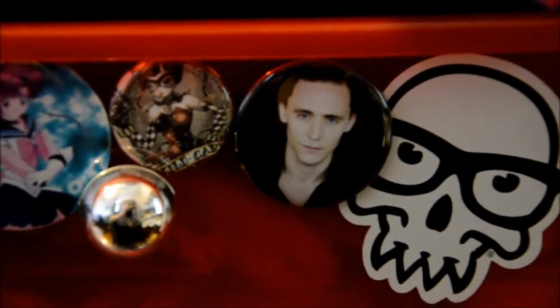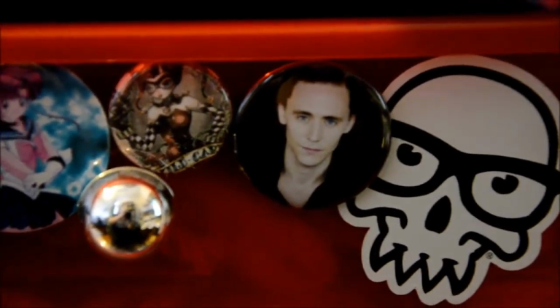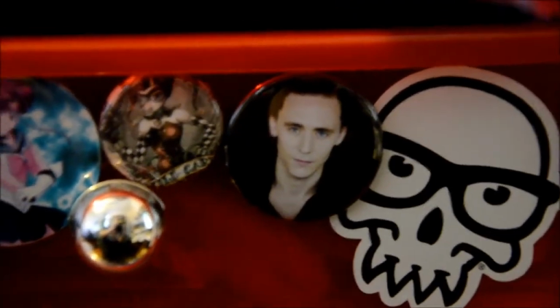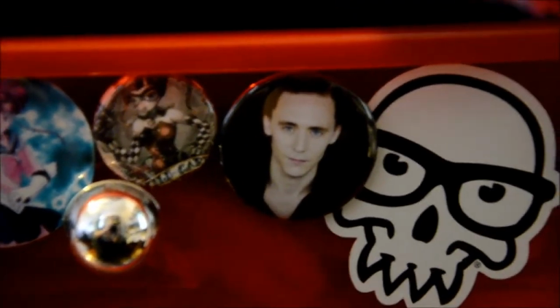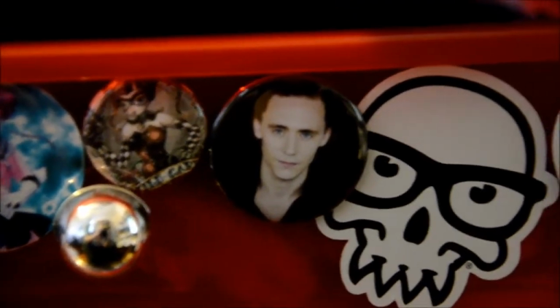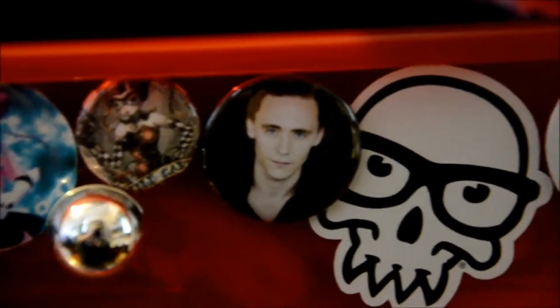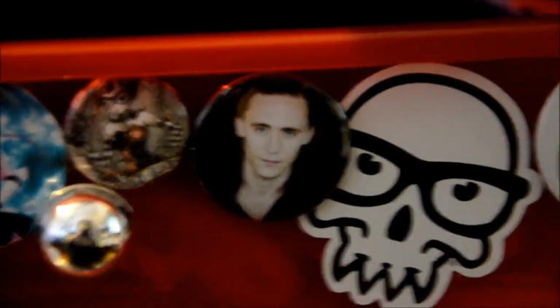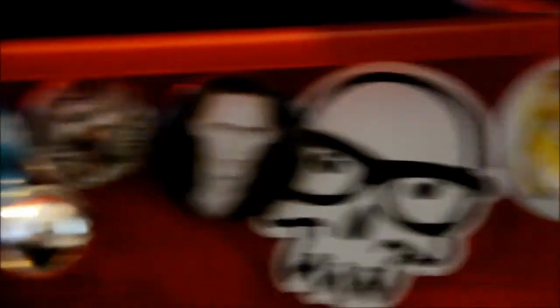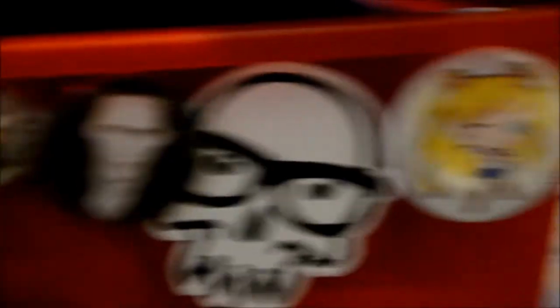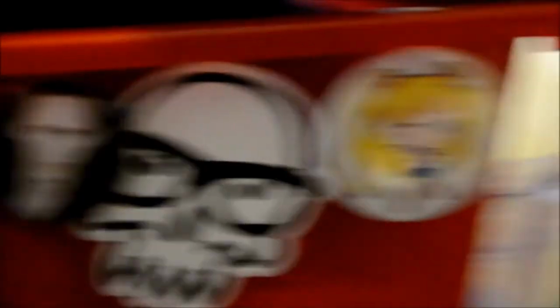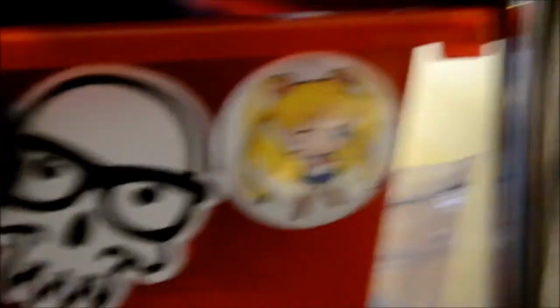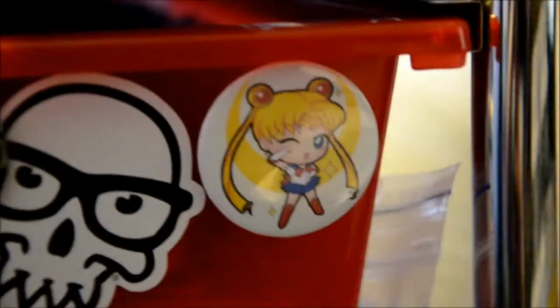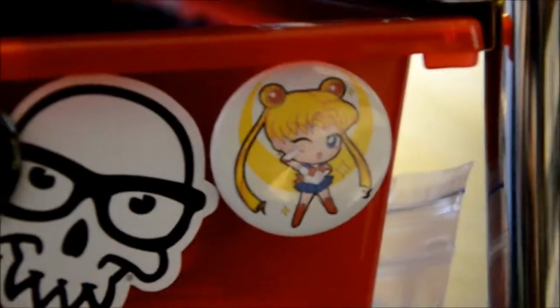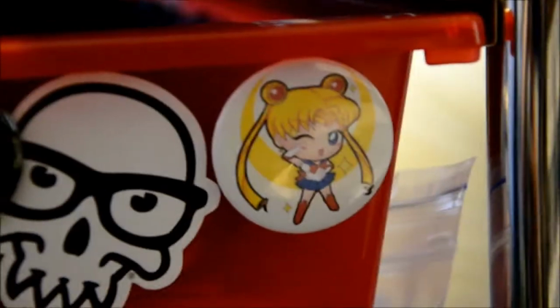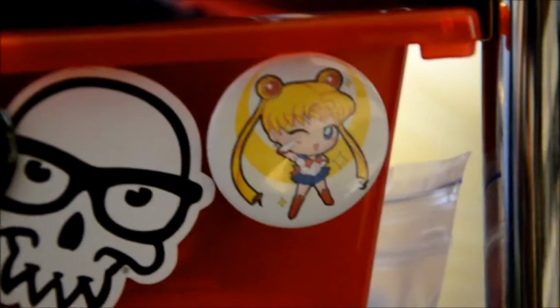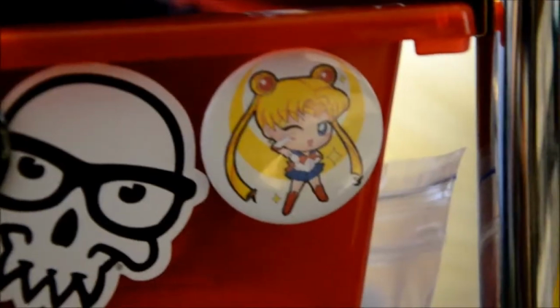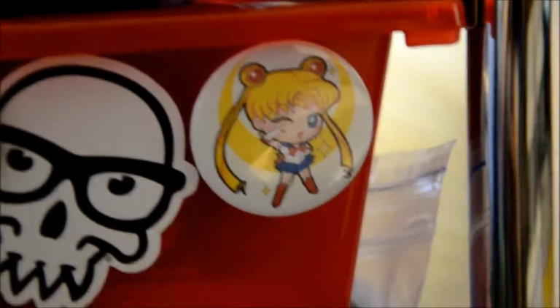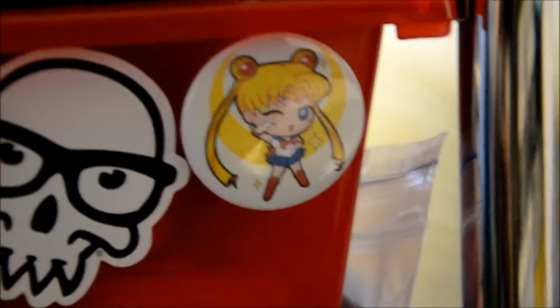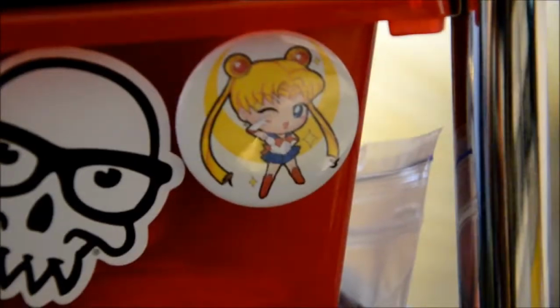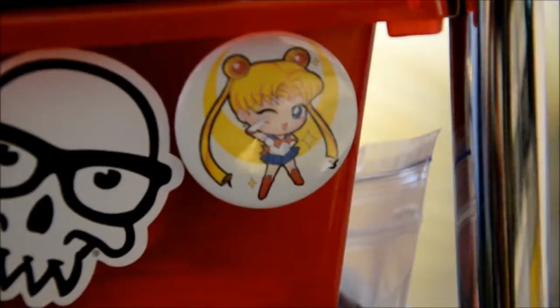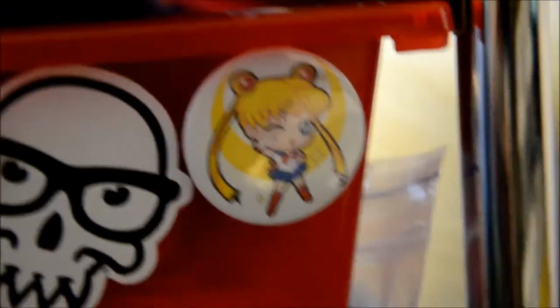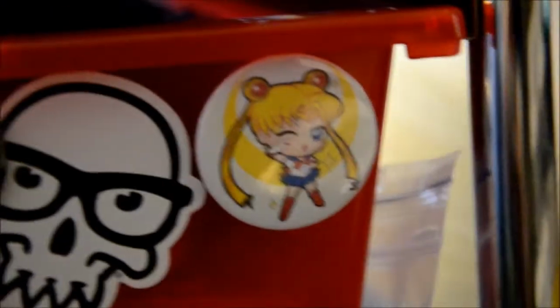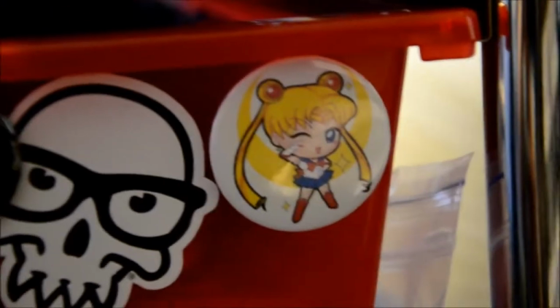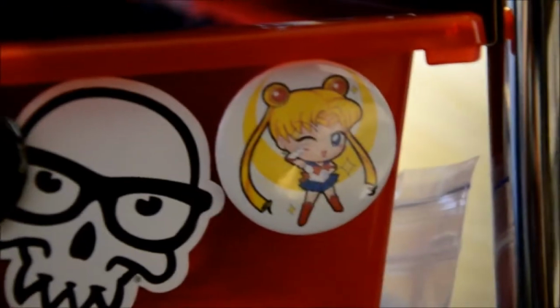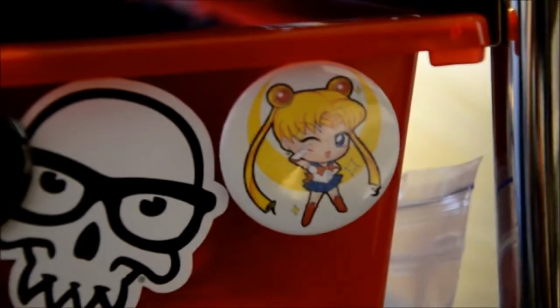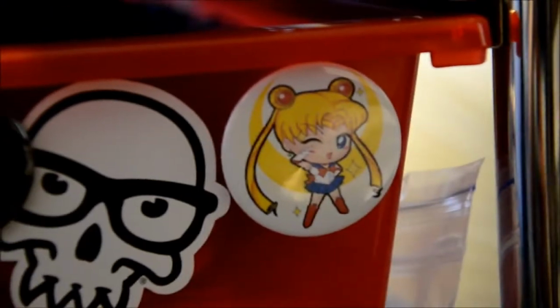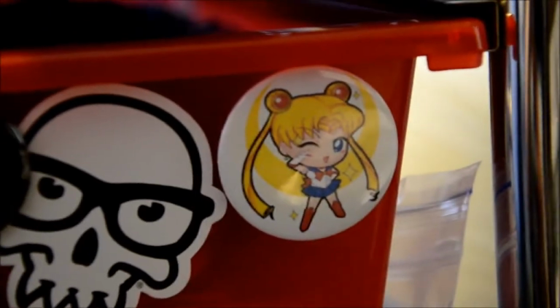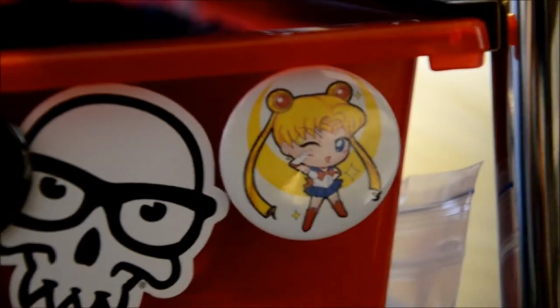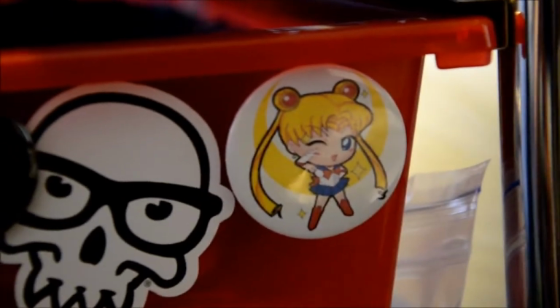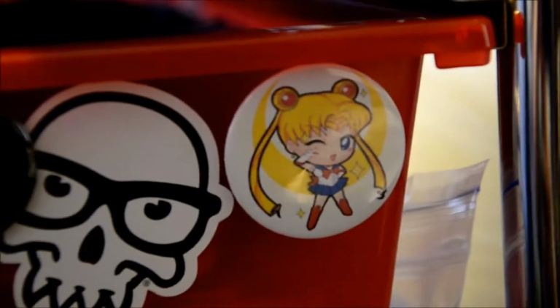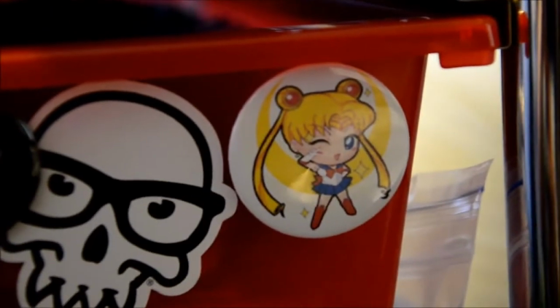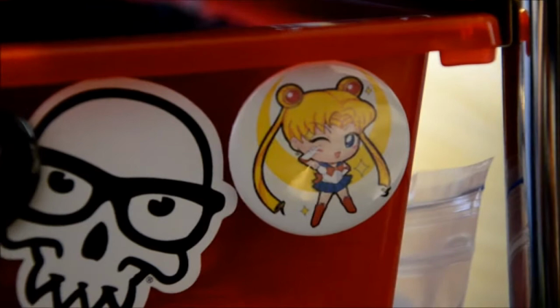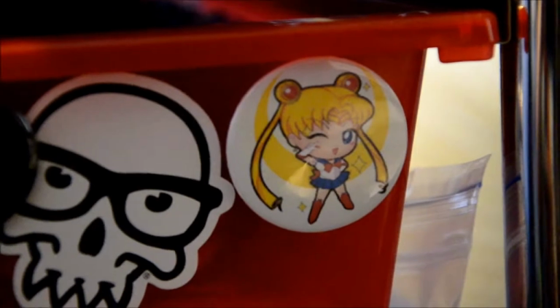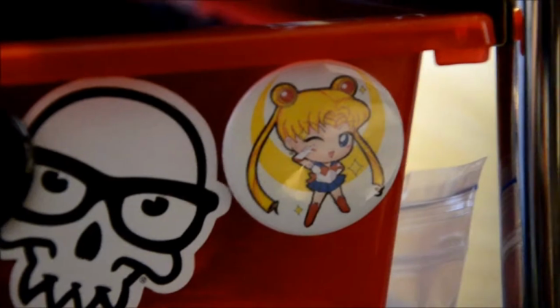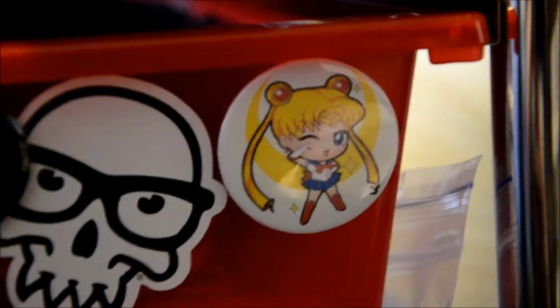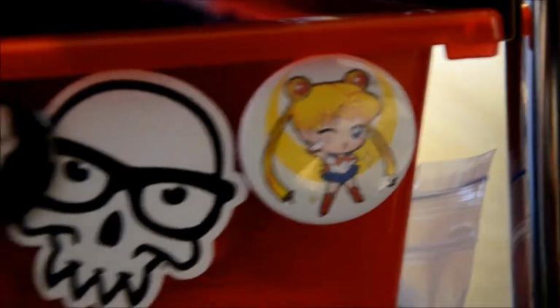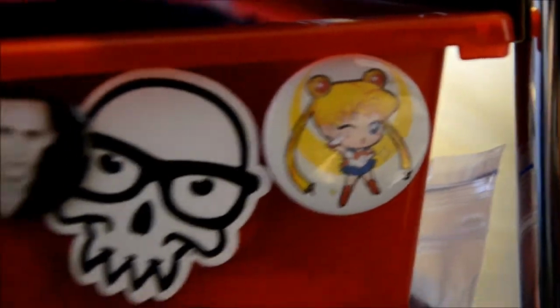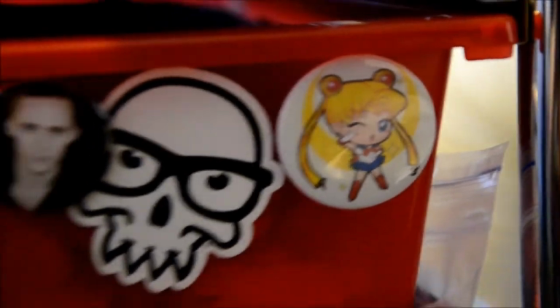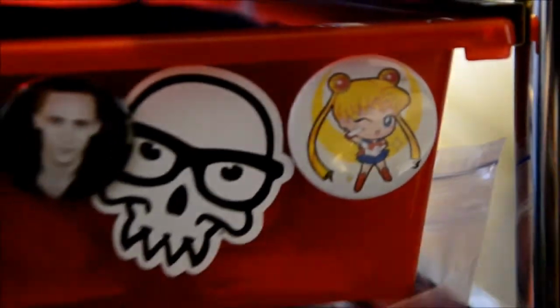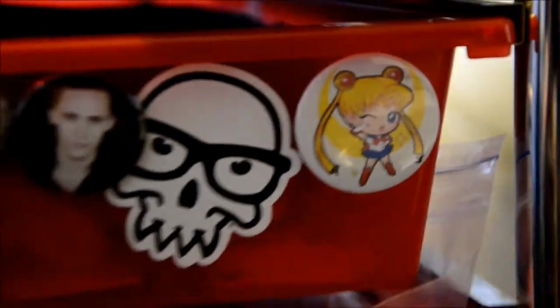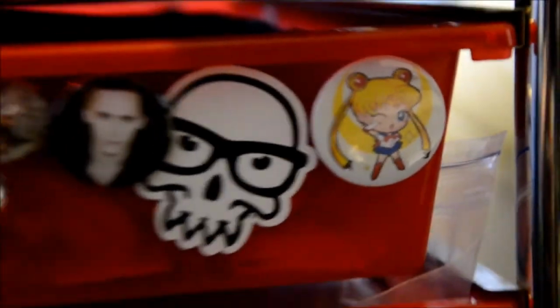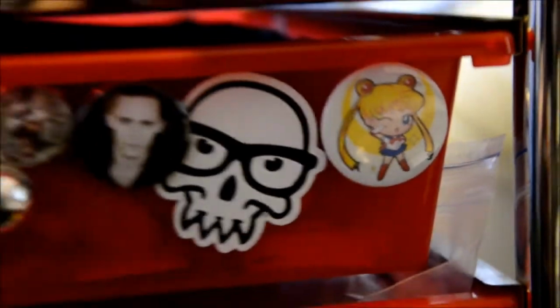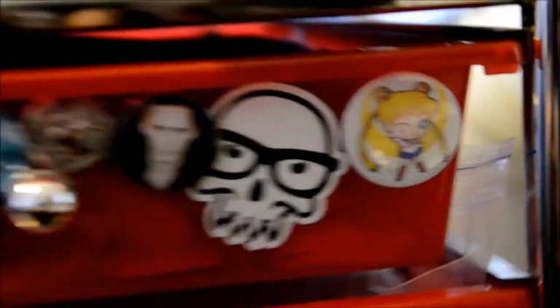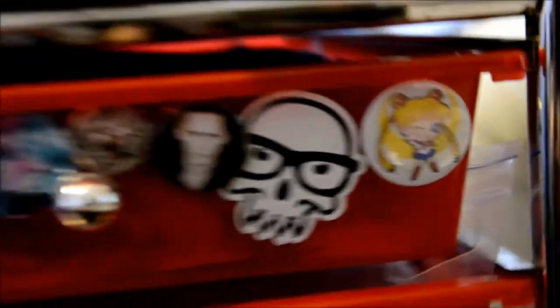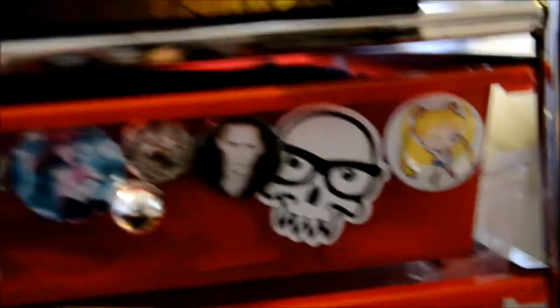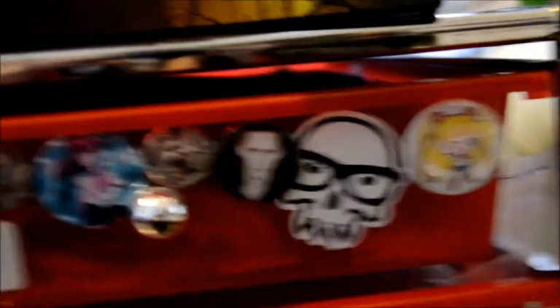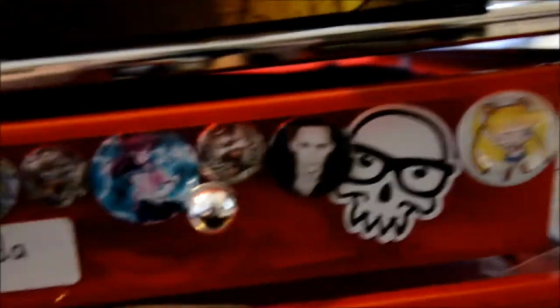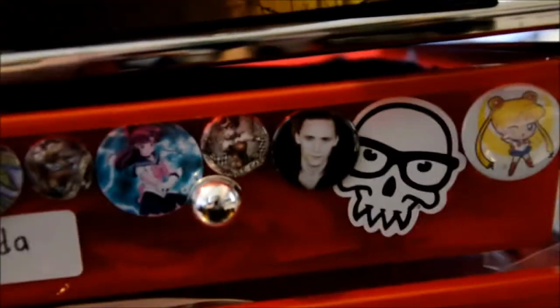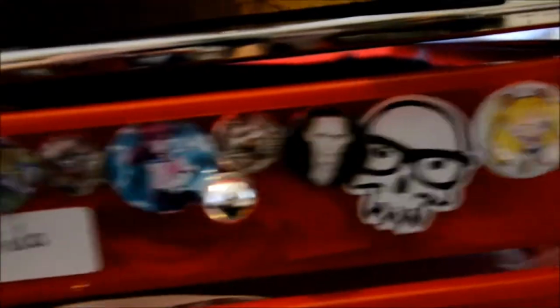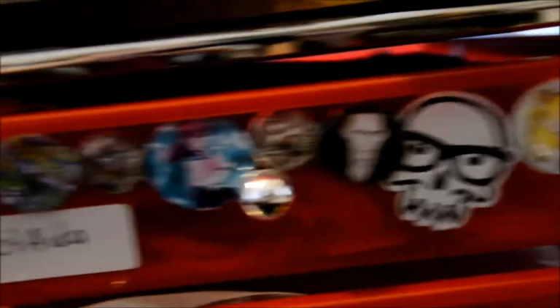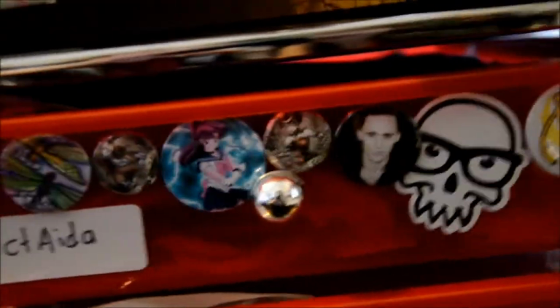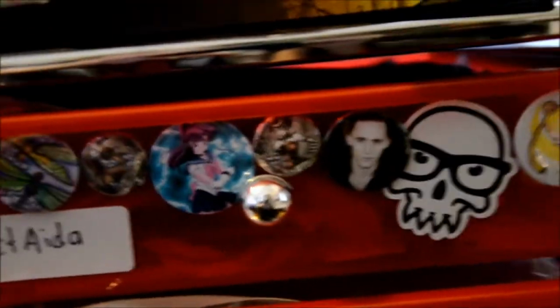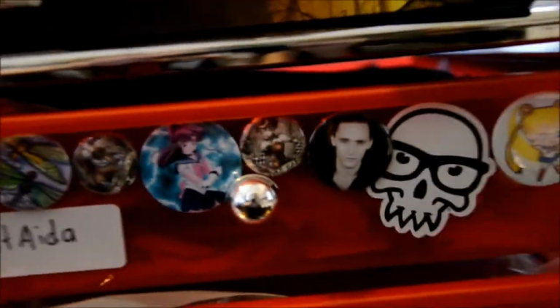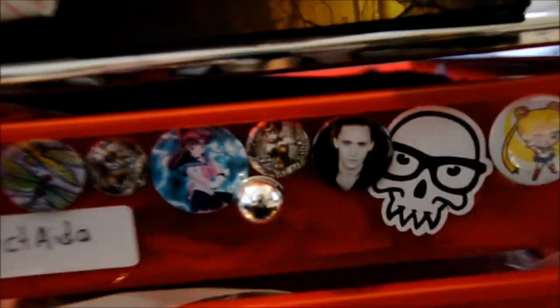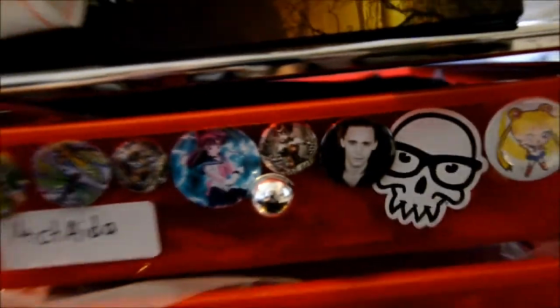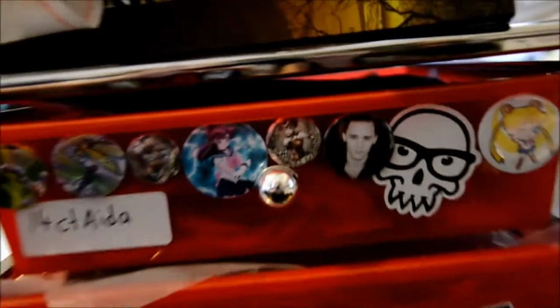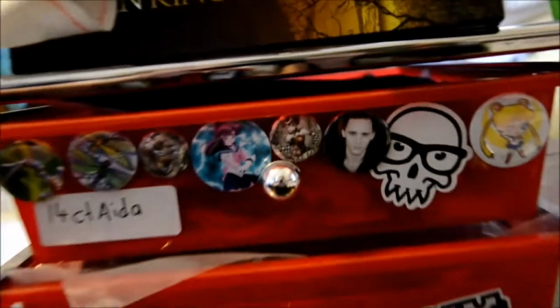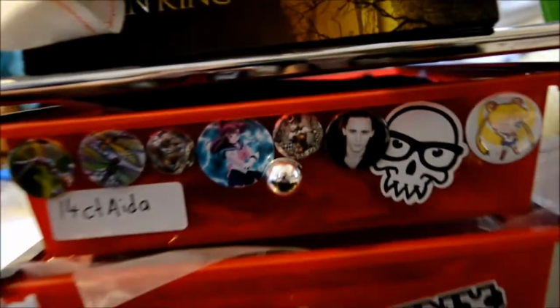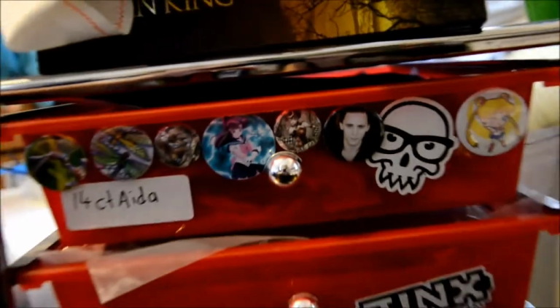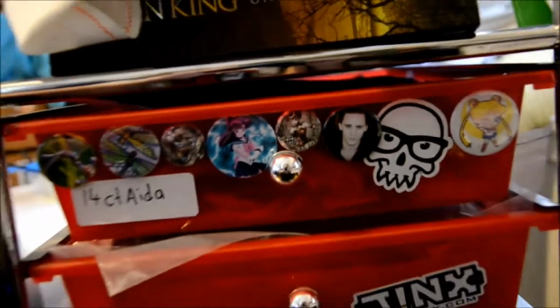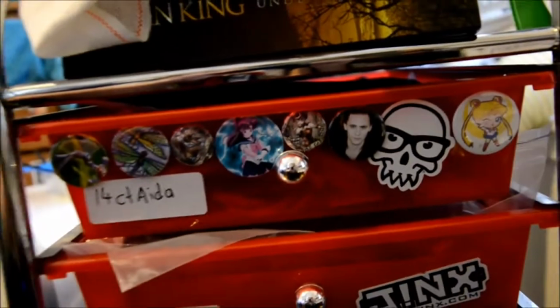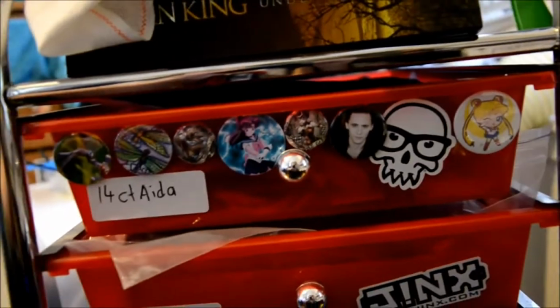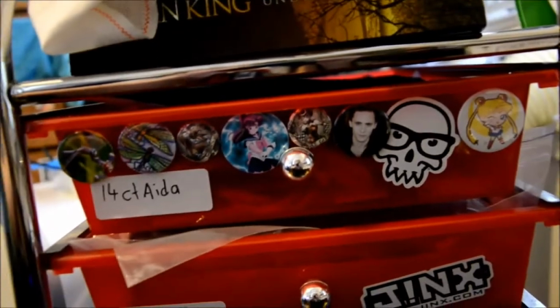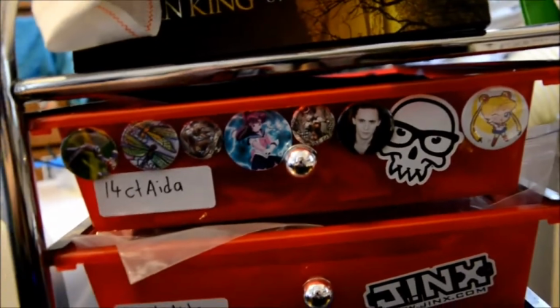And I also have a new Sailor Moon one. That's pretty cool.